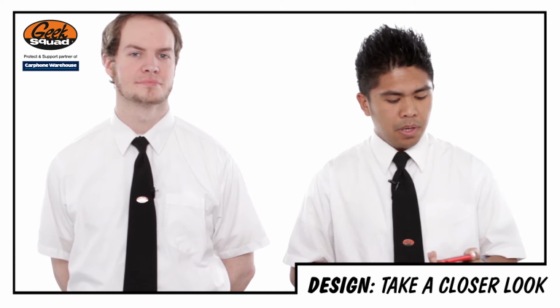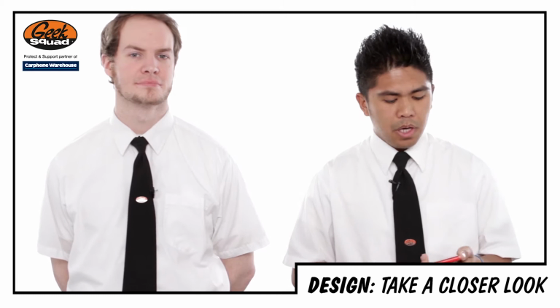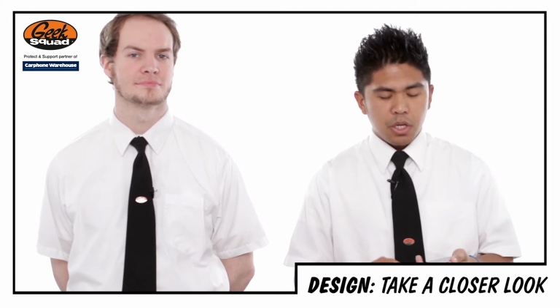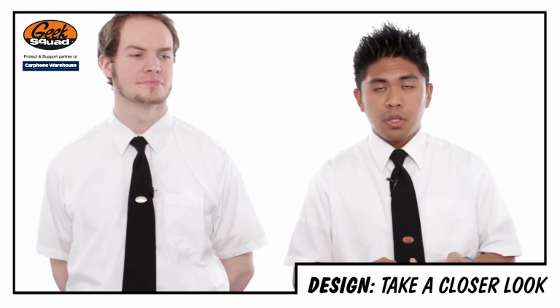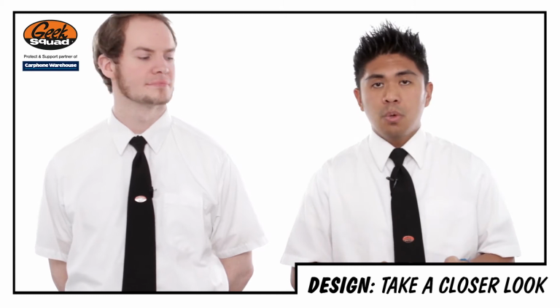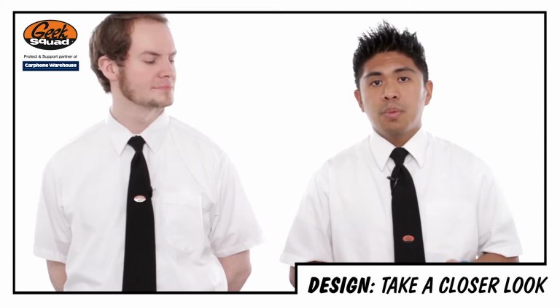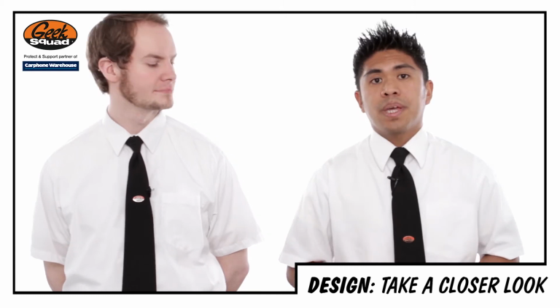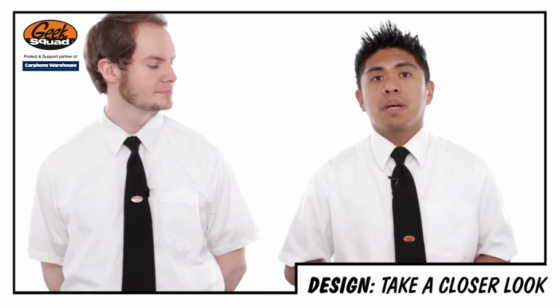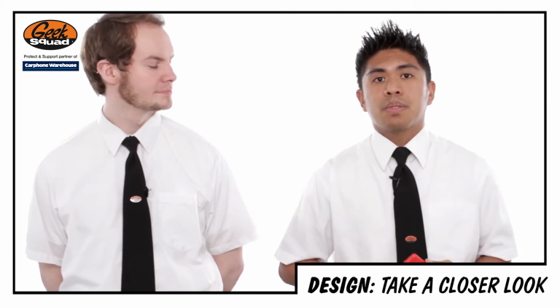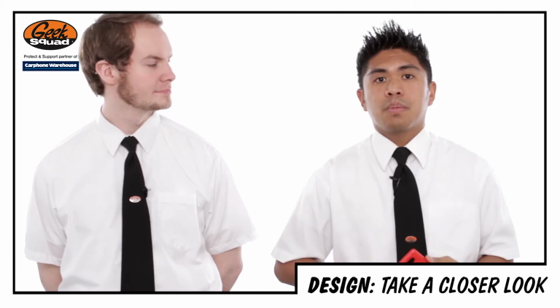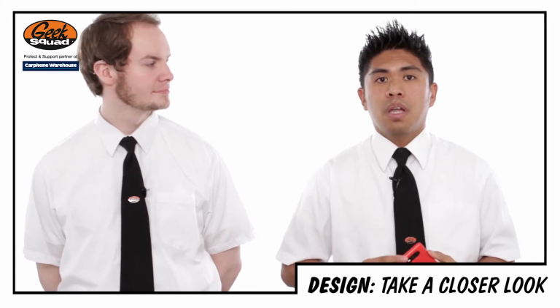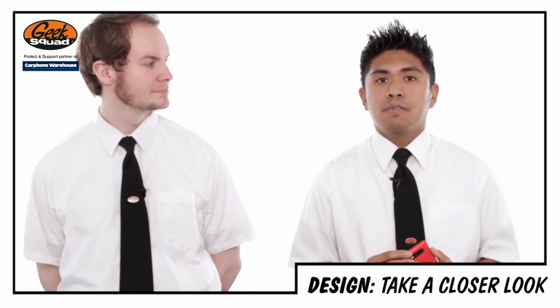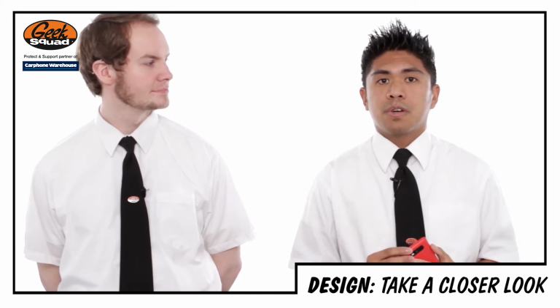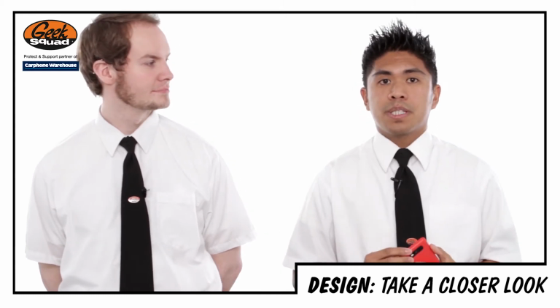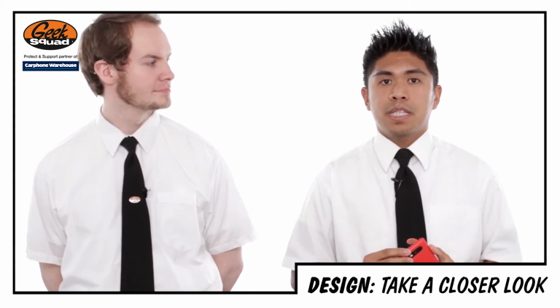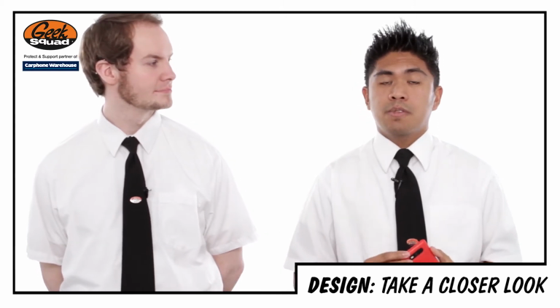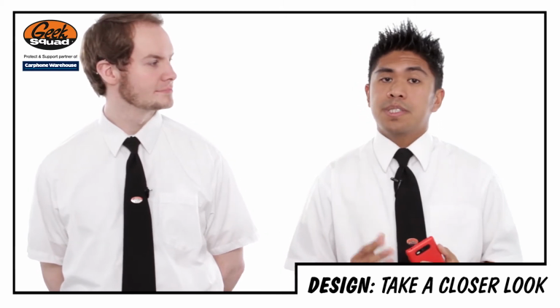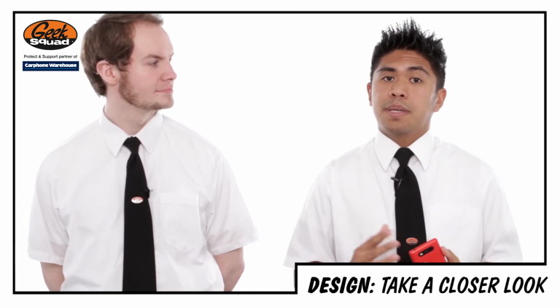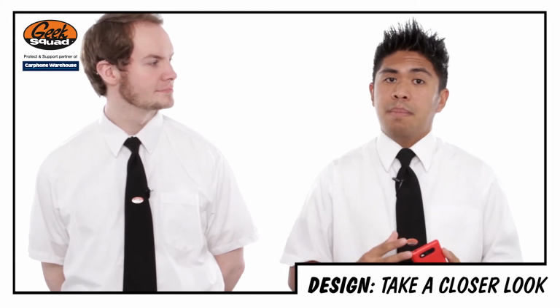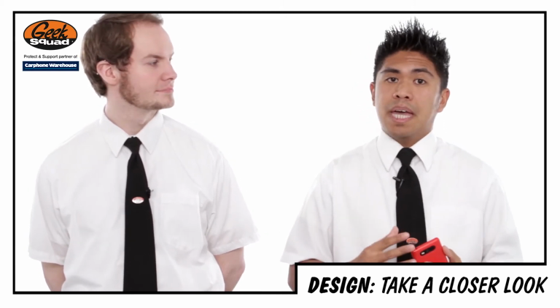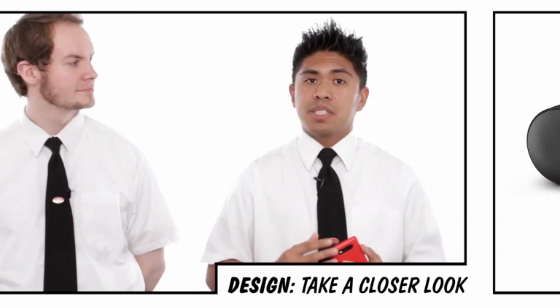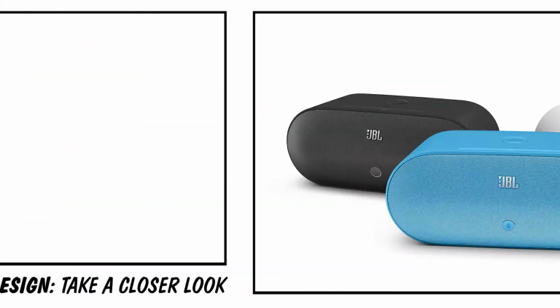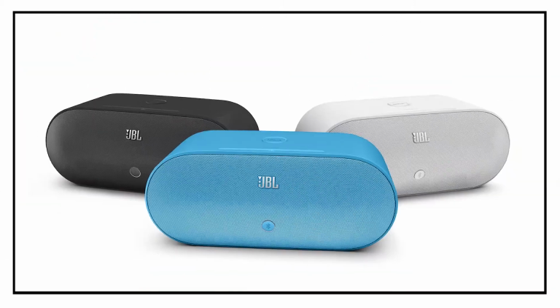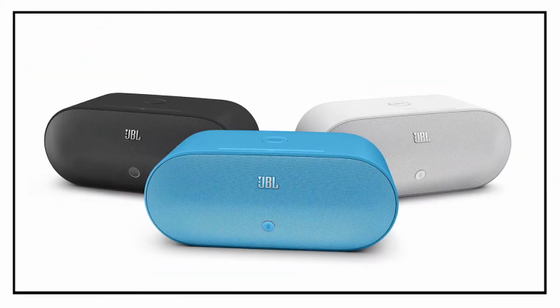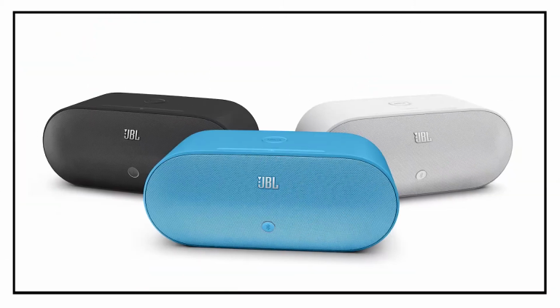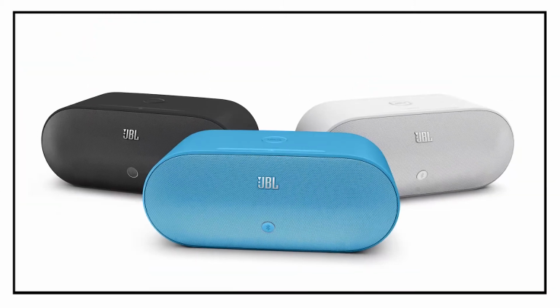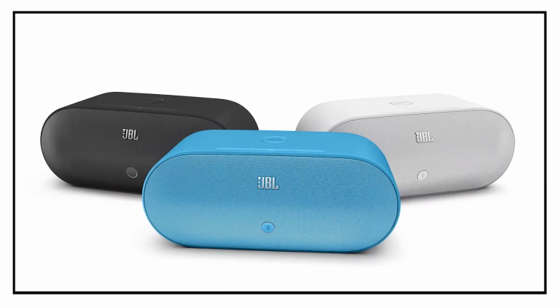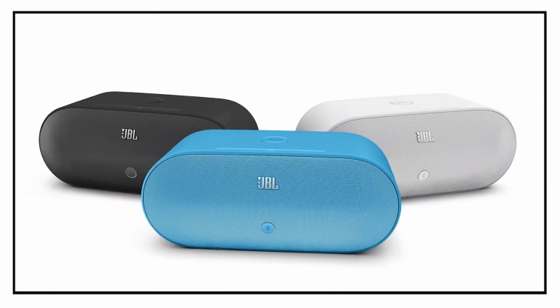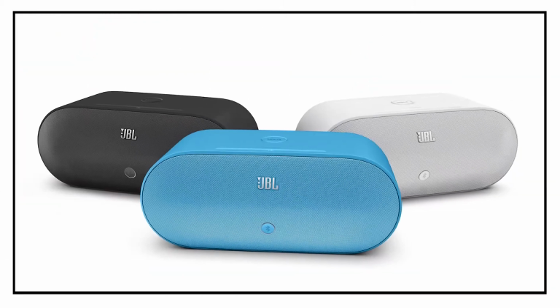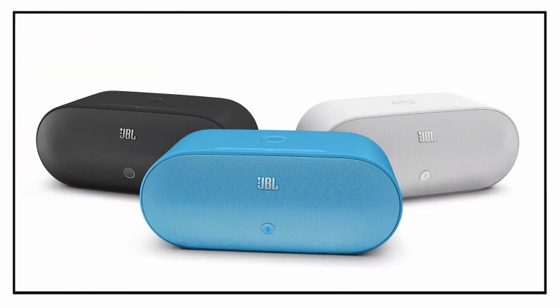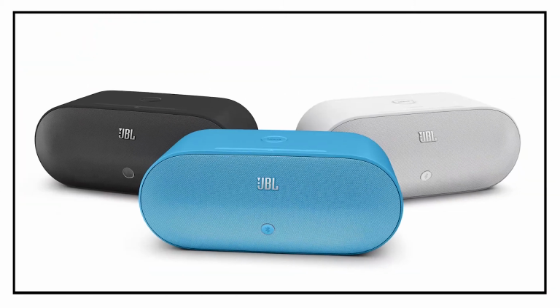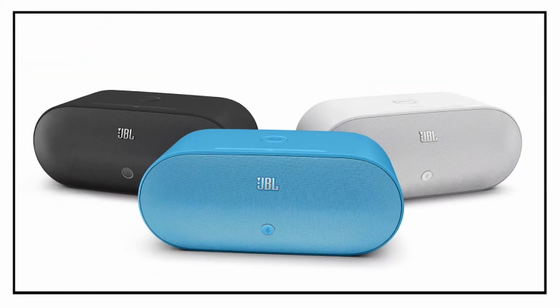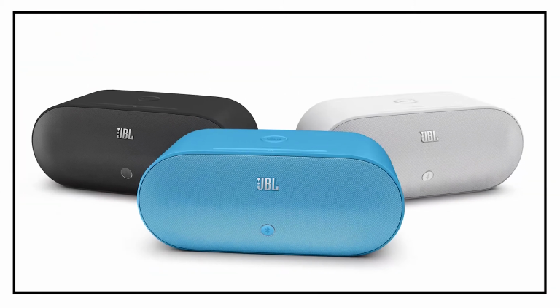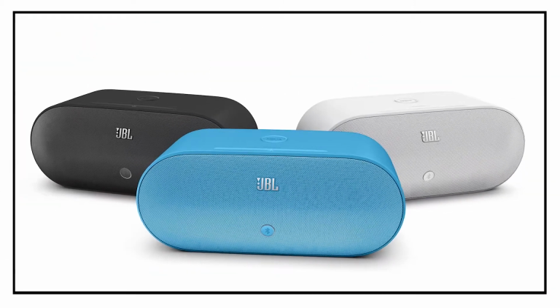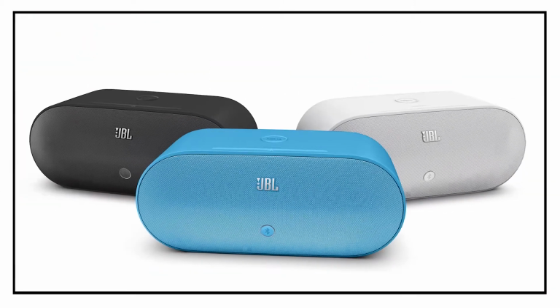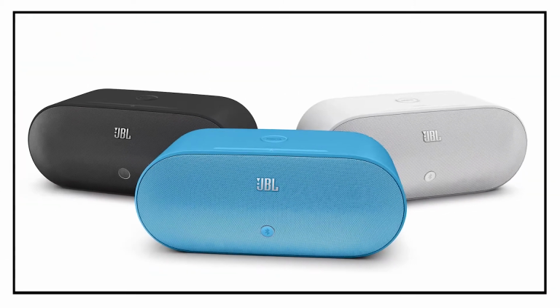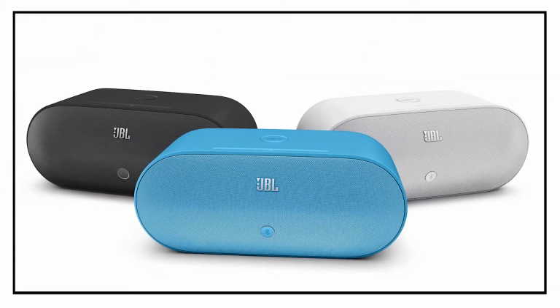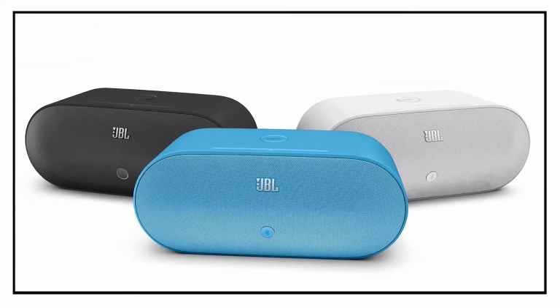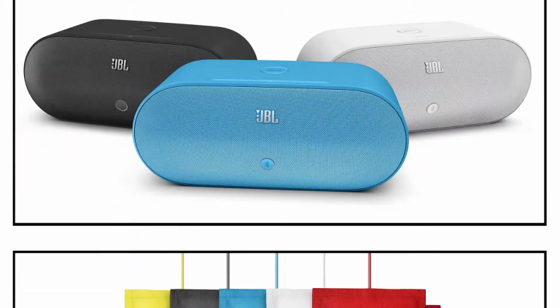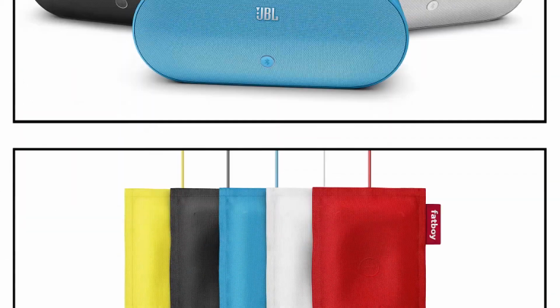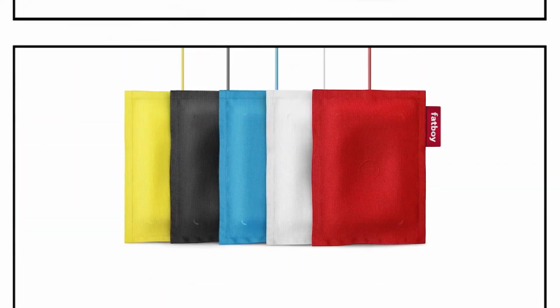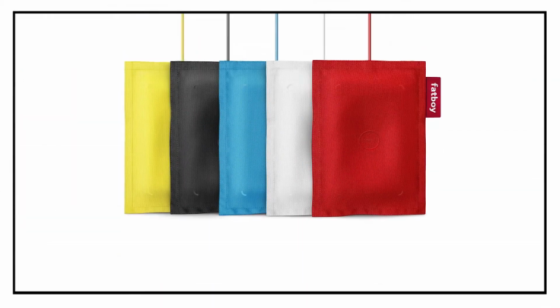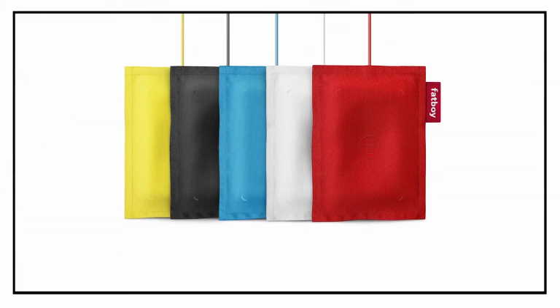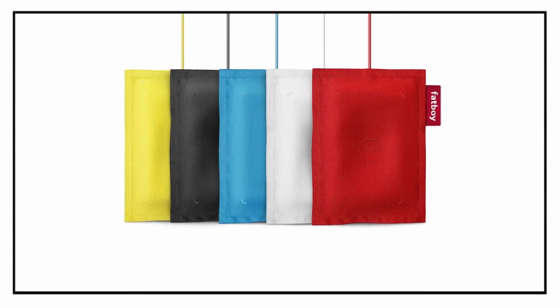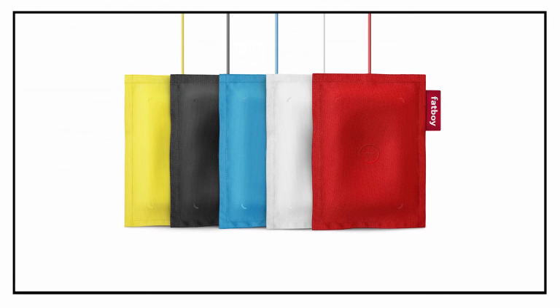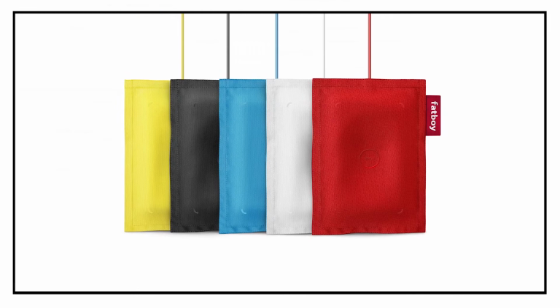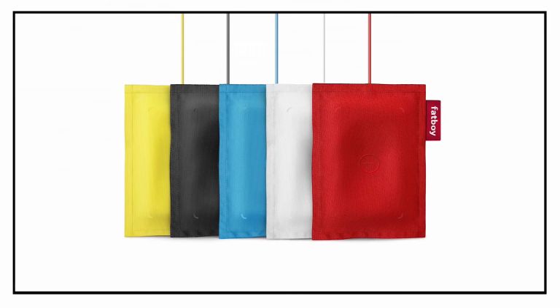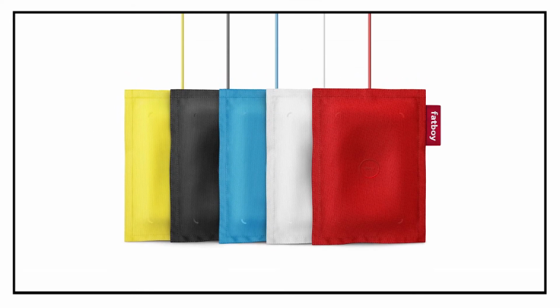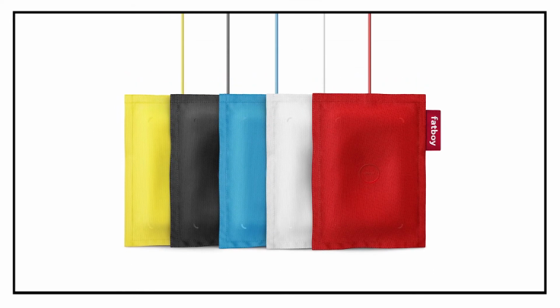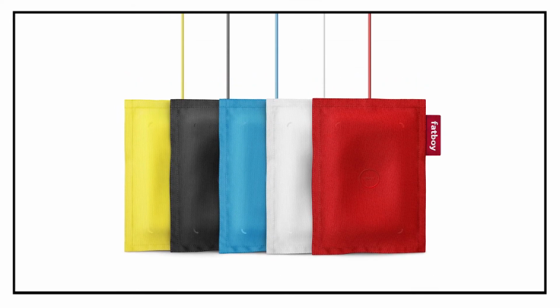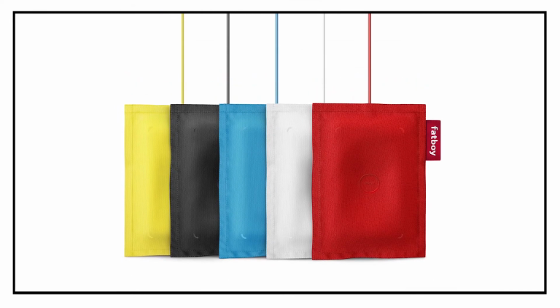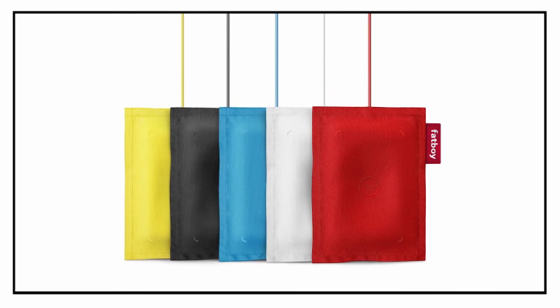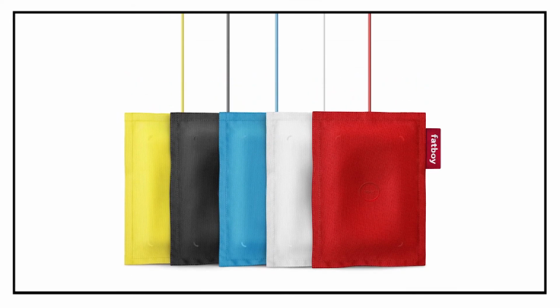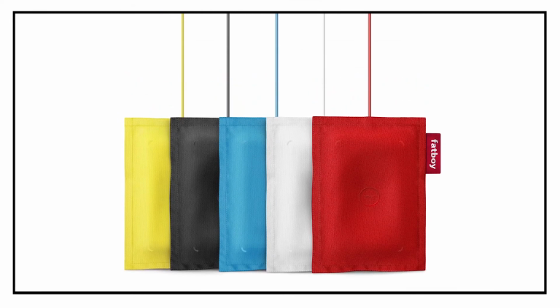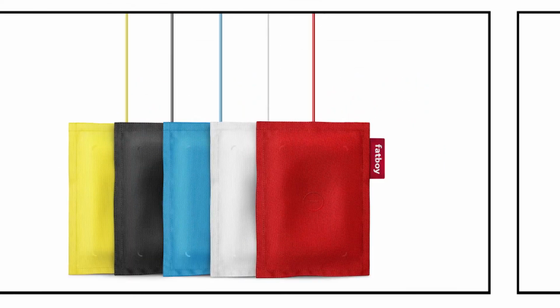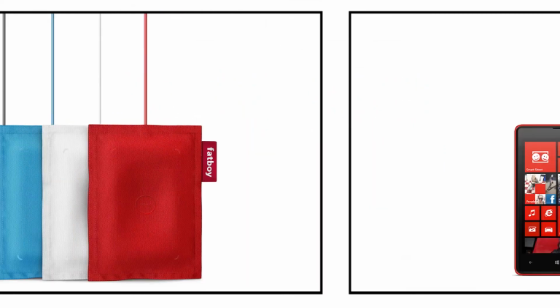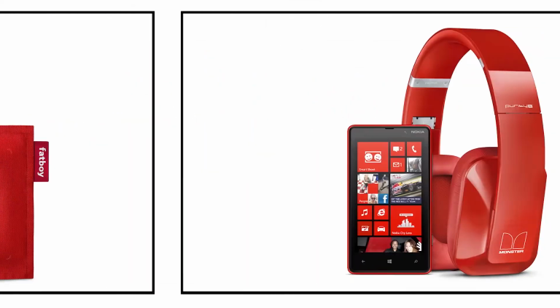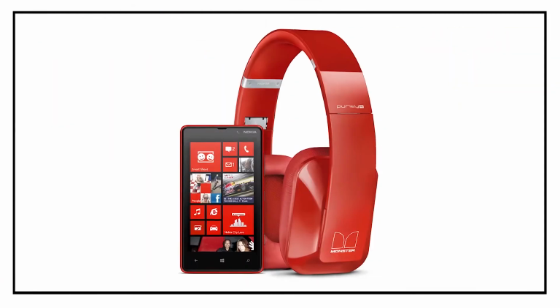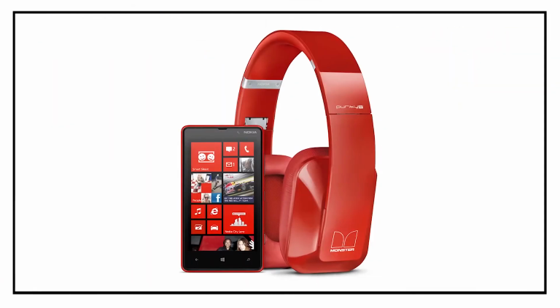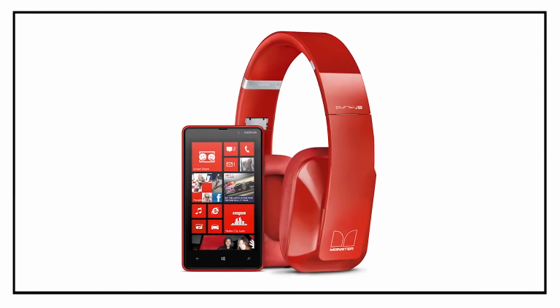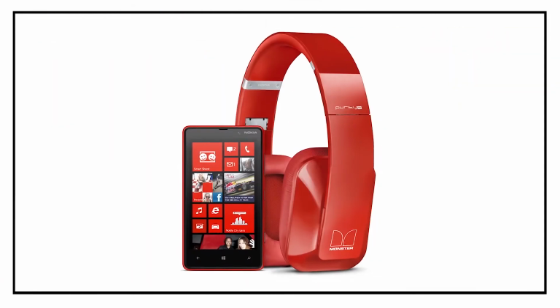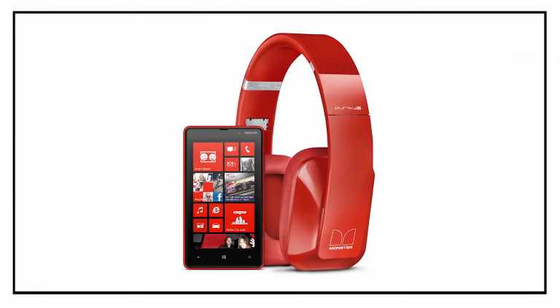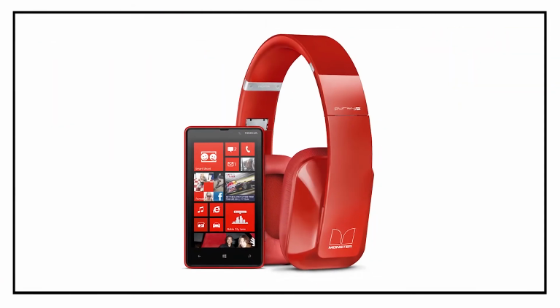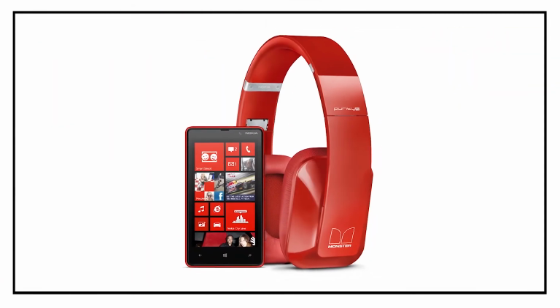You can also pick up some colourful accessories to match your phone, such as wireless speakers, wireless charge pads and headphones with monitor technology.